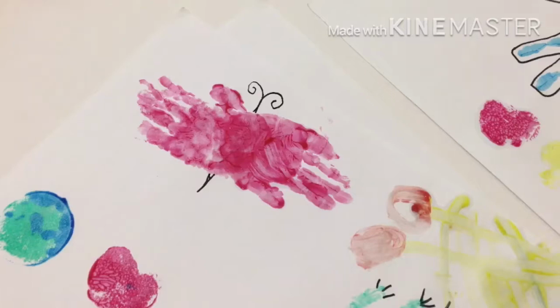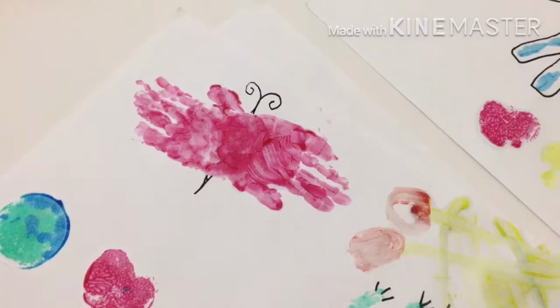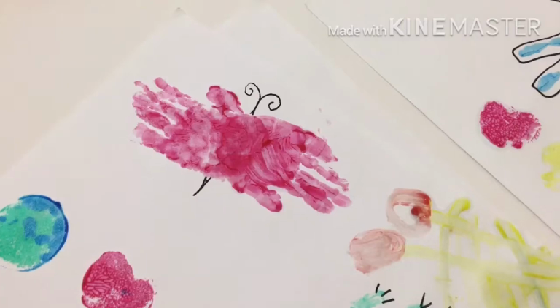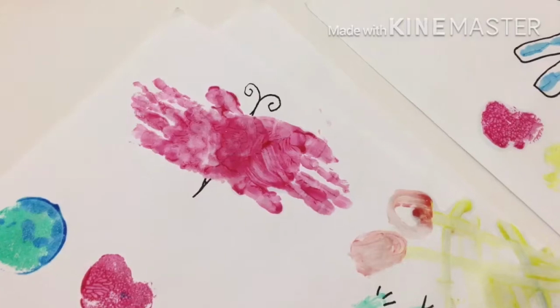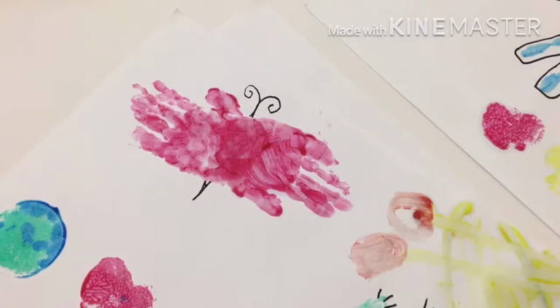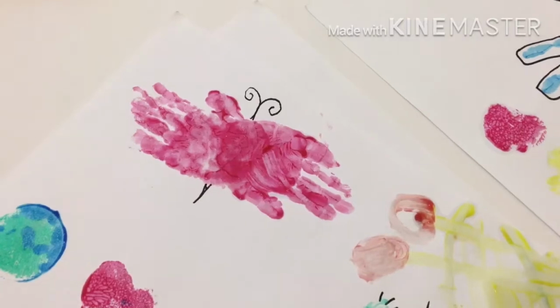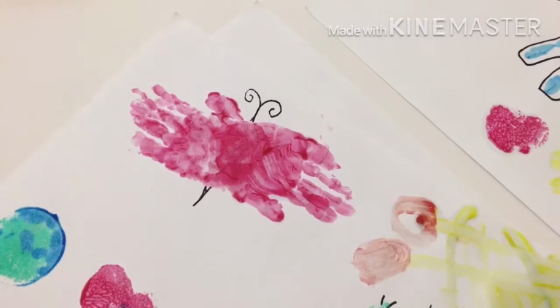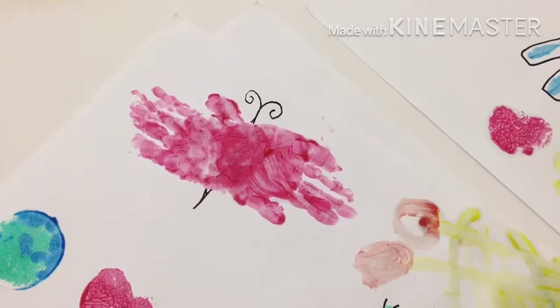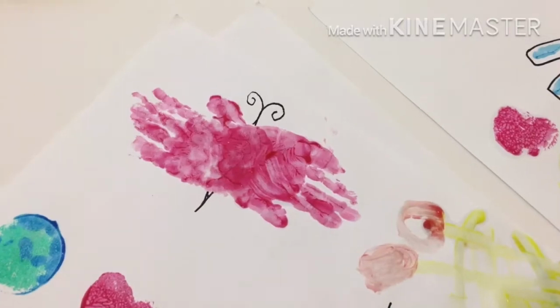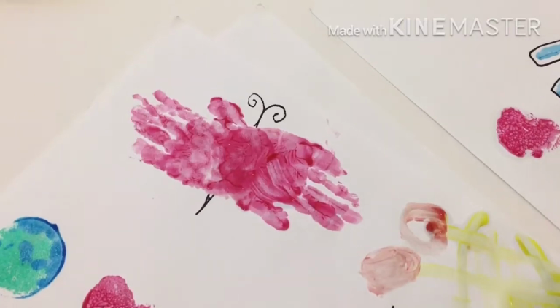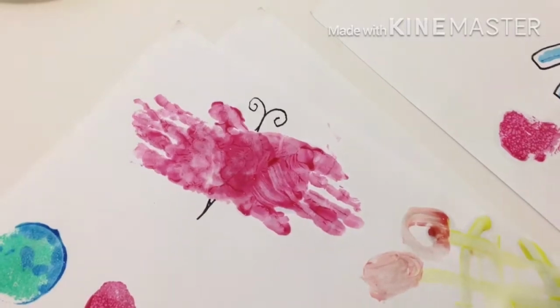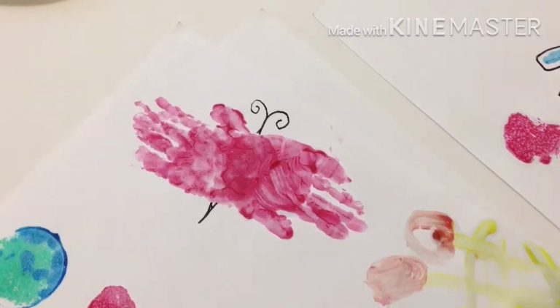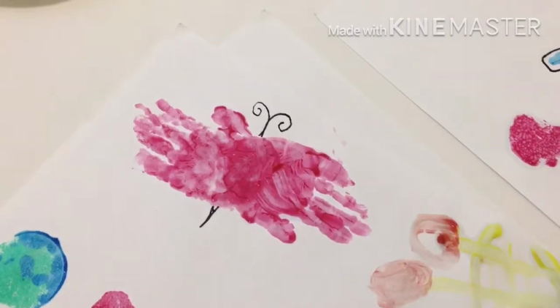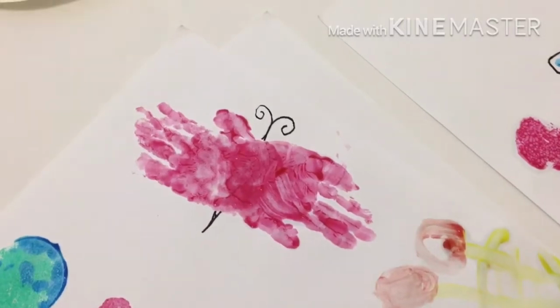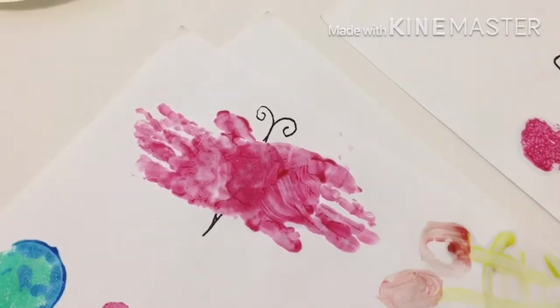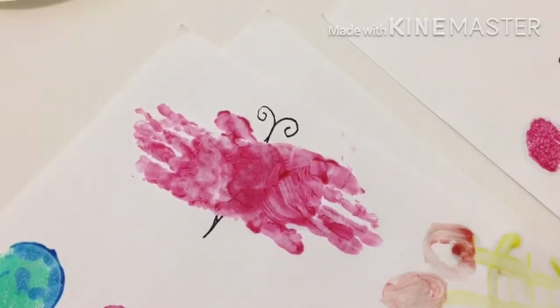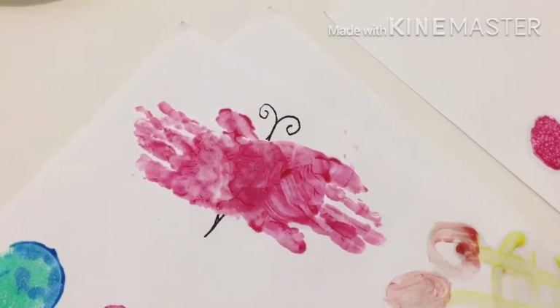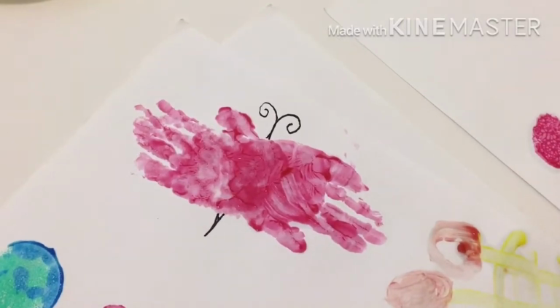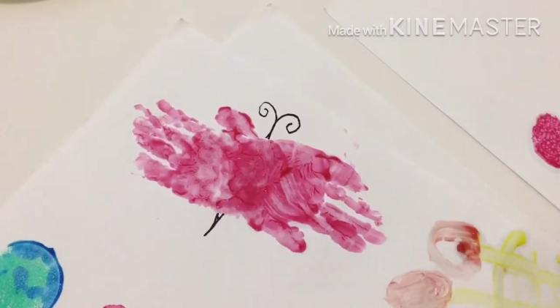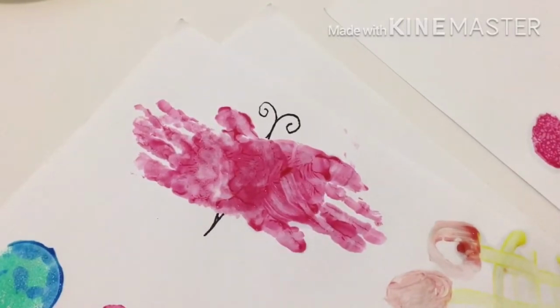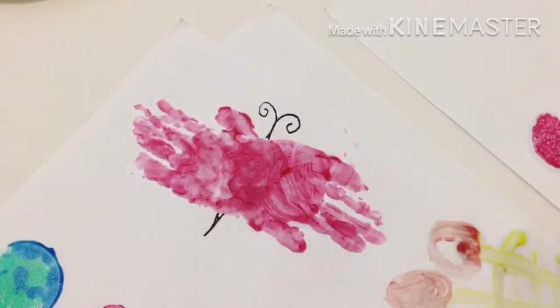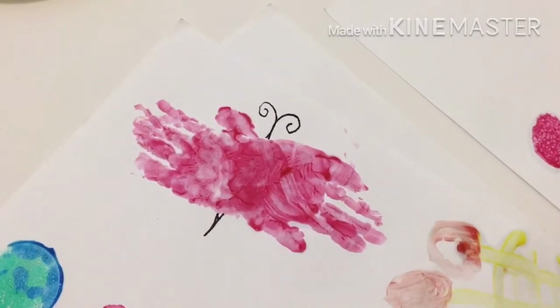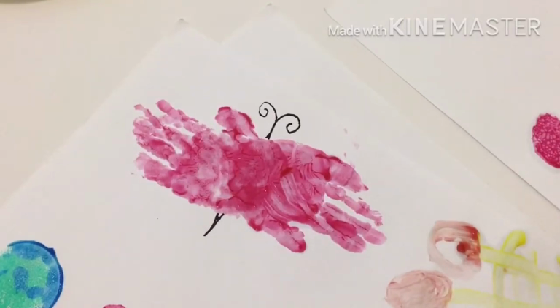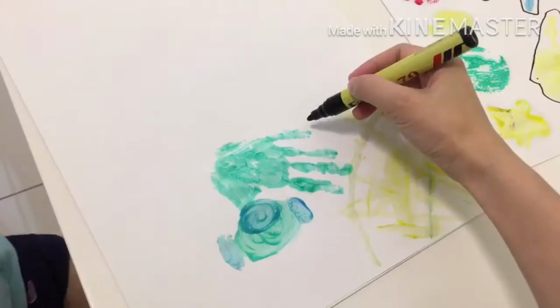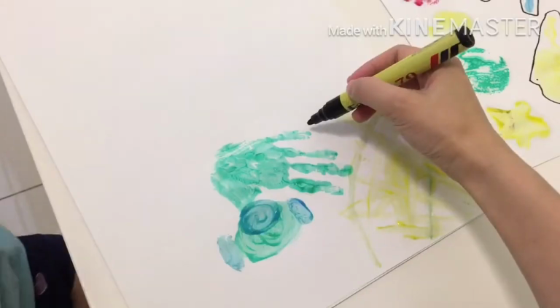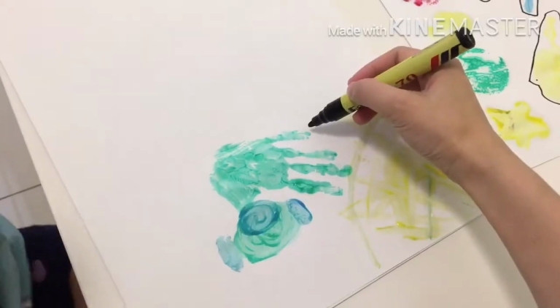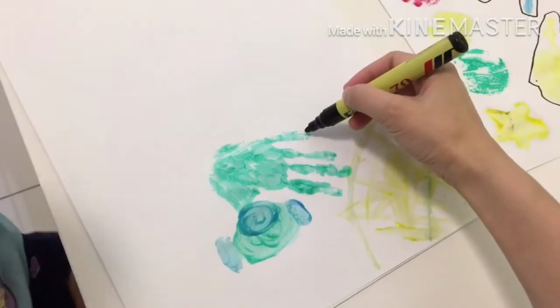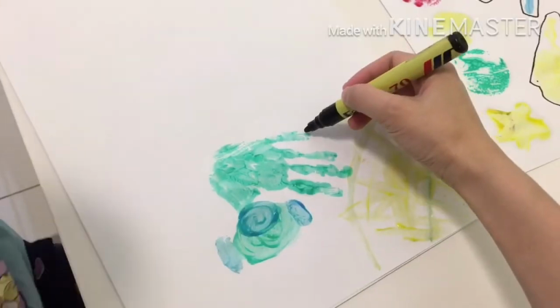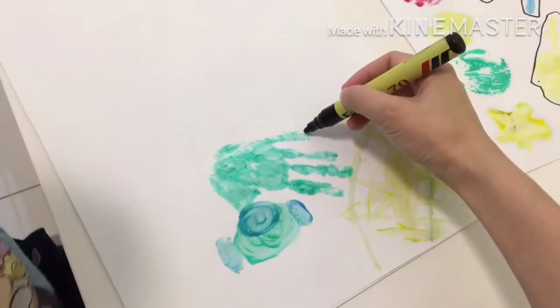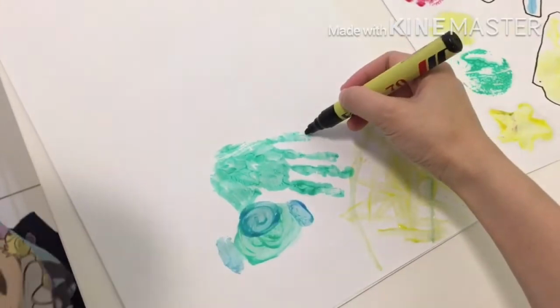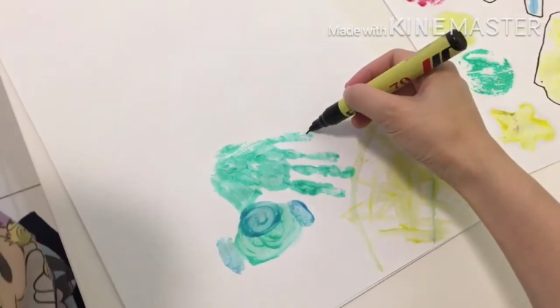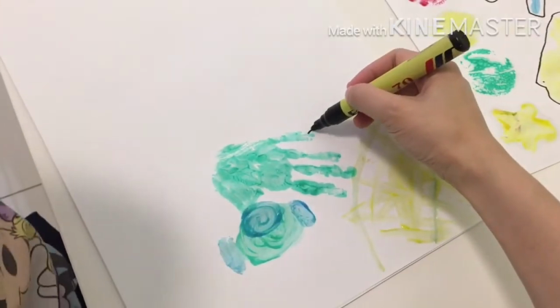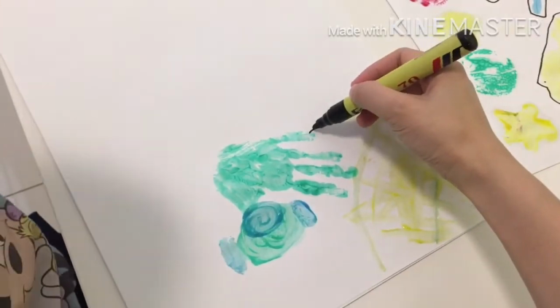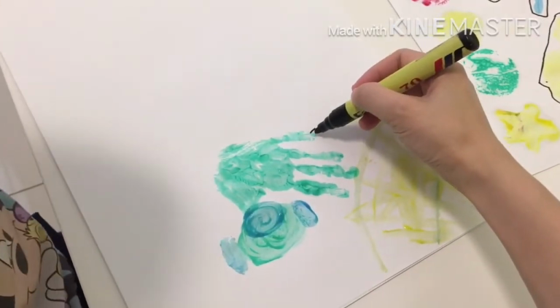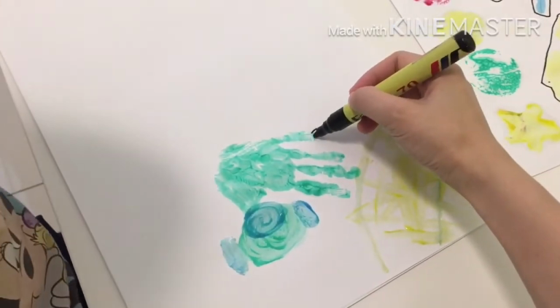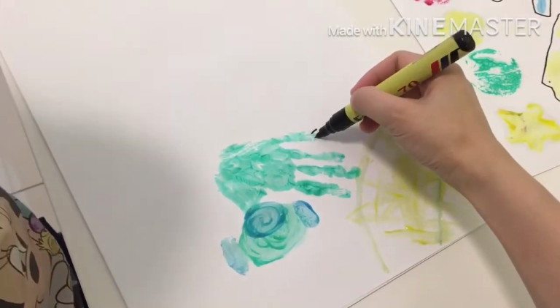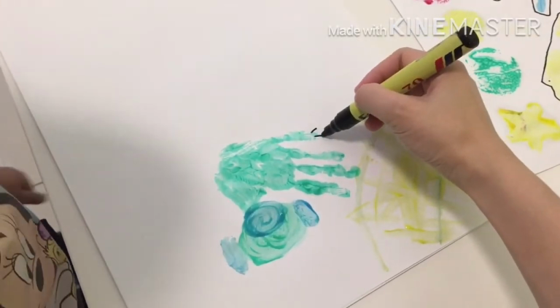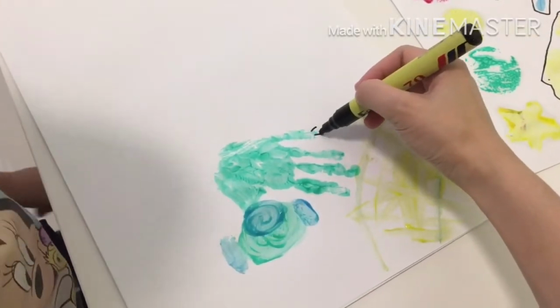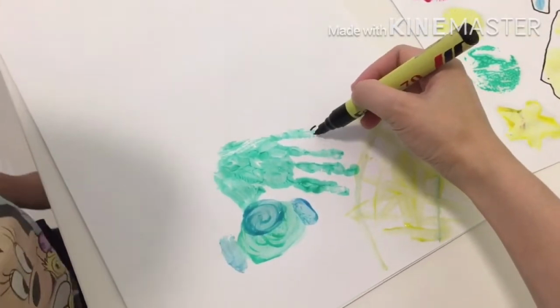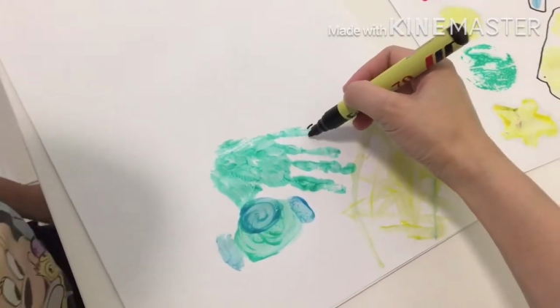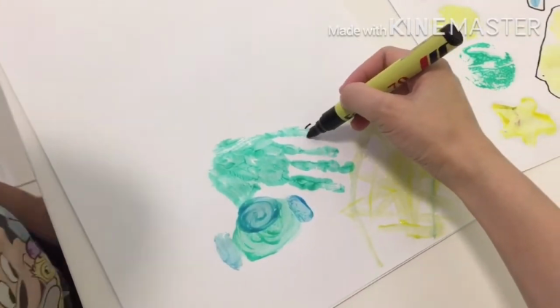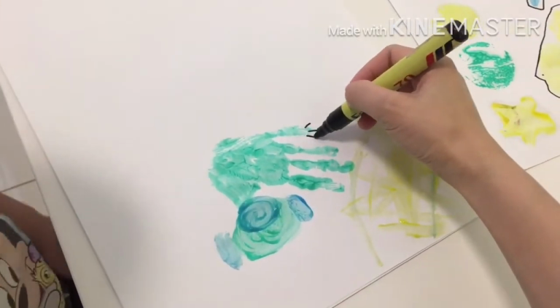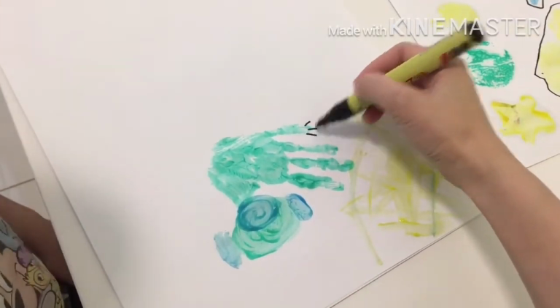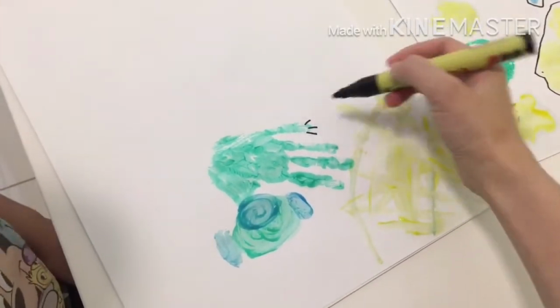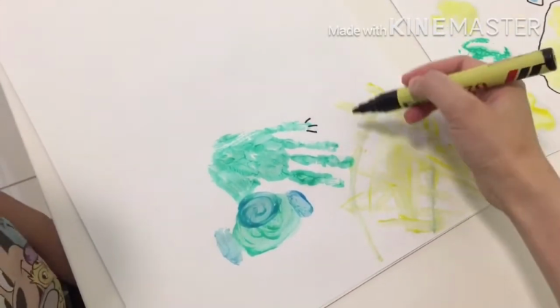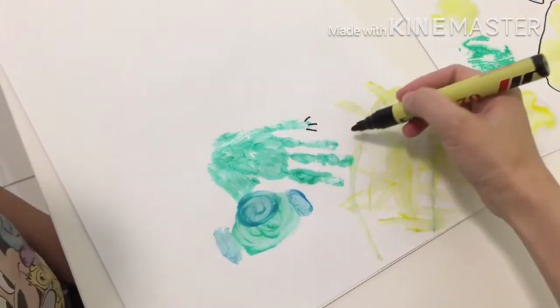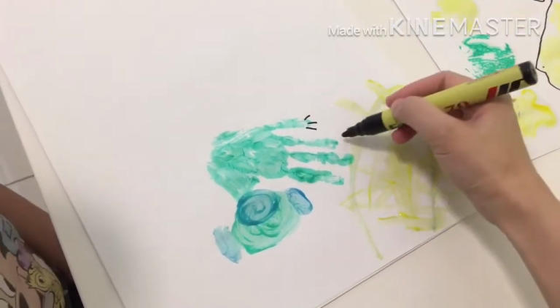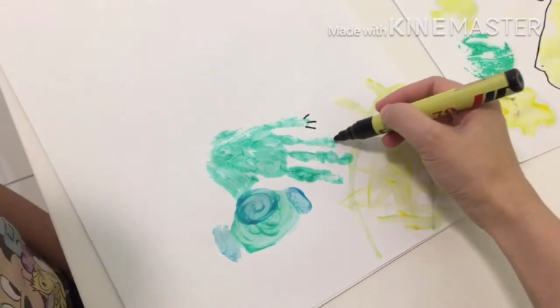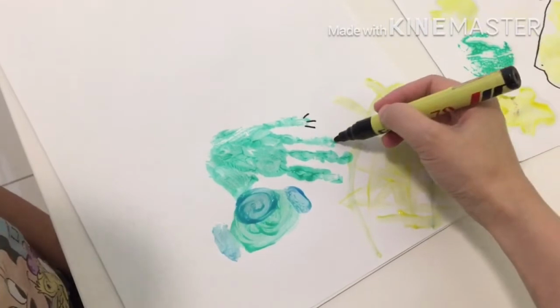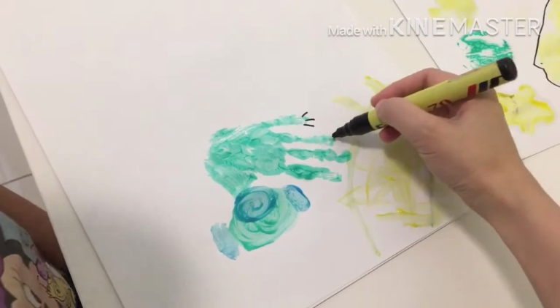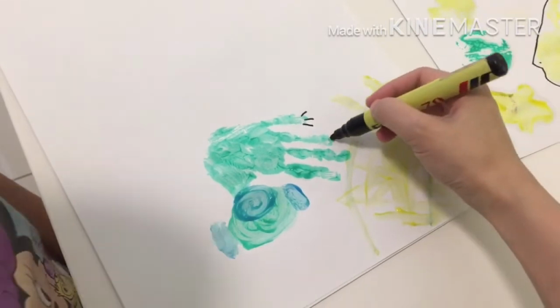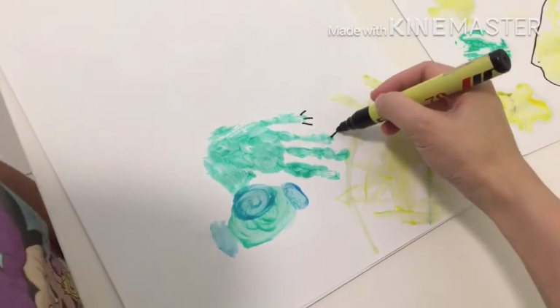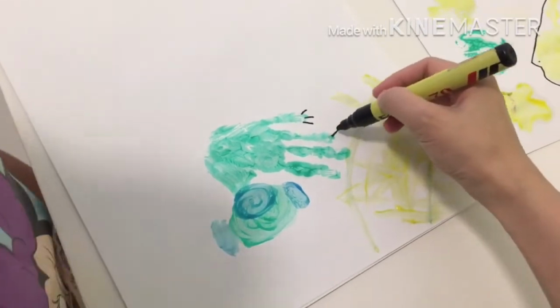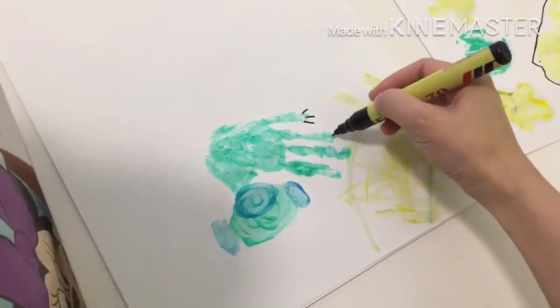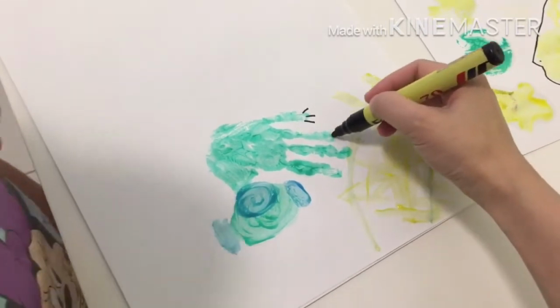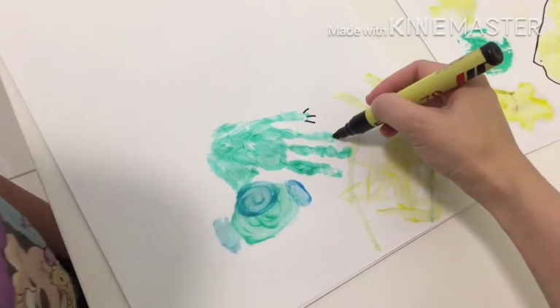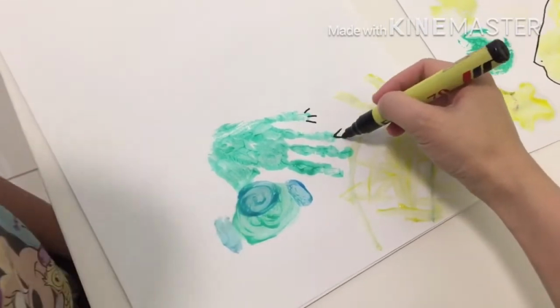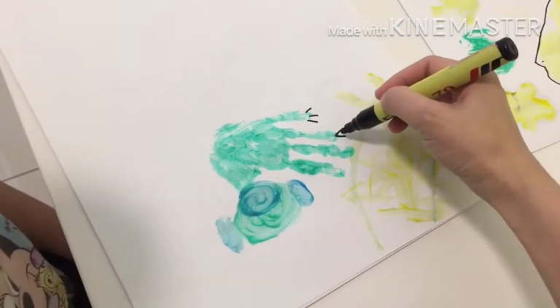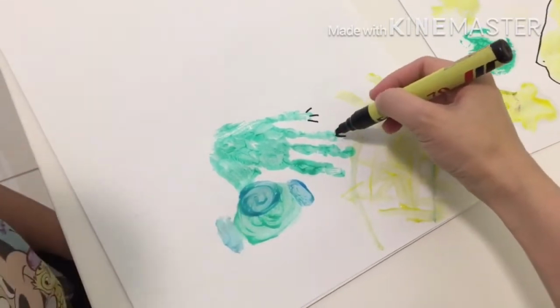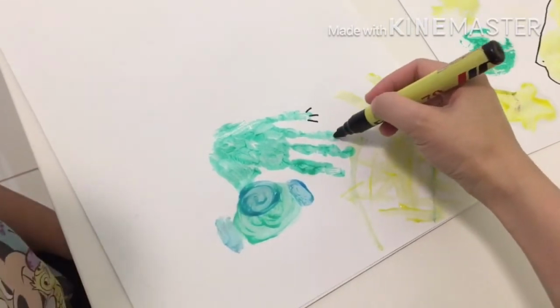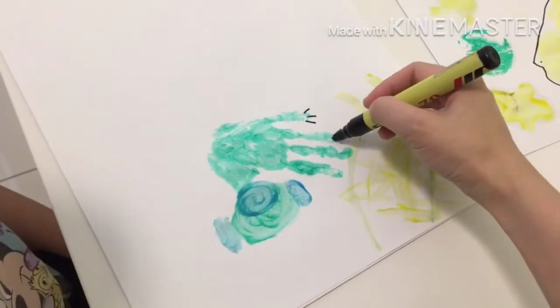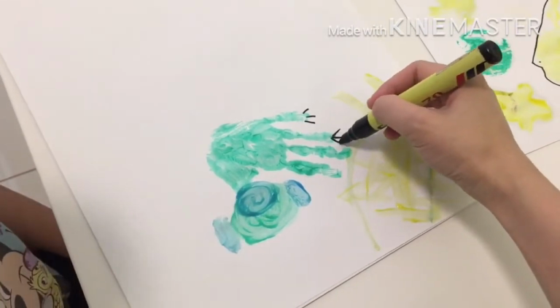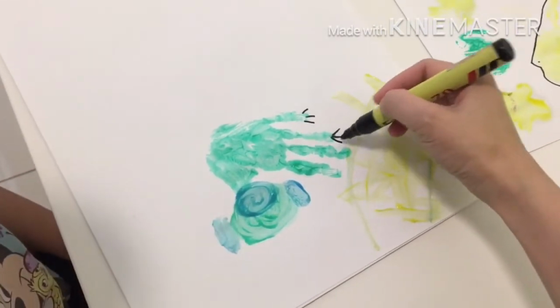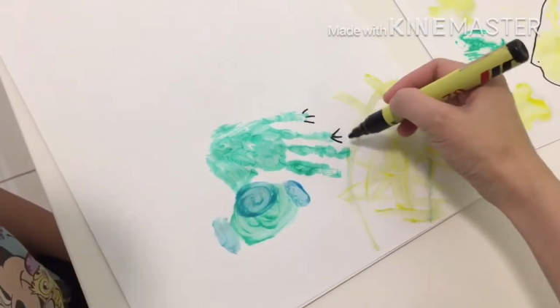So this is the butterfly. Draw the feet first. One, two, three. One, two, three.